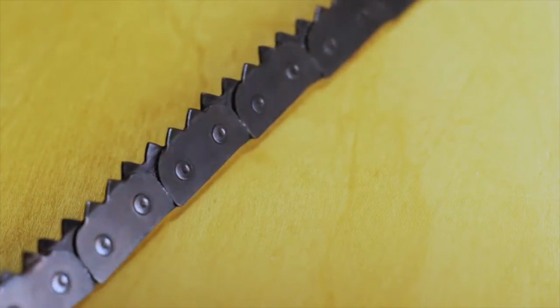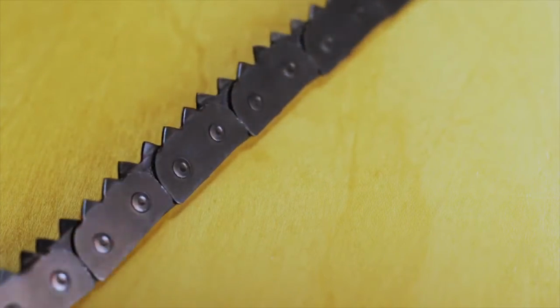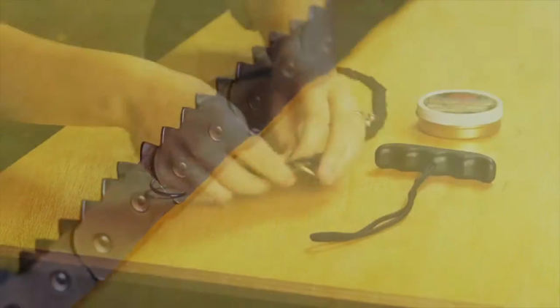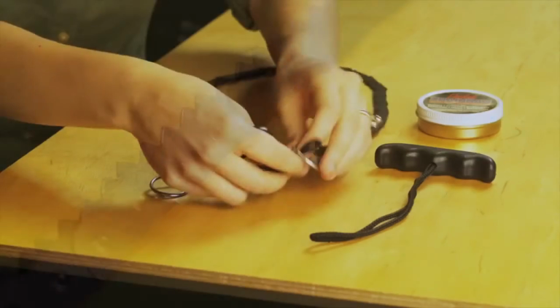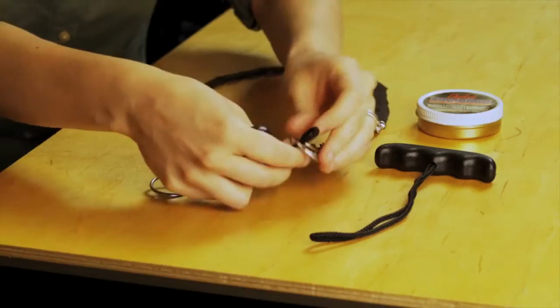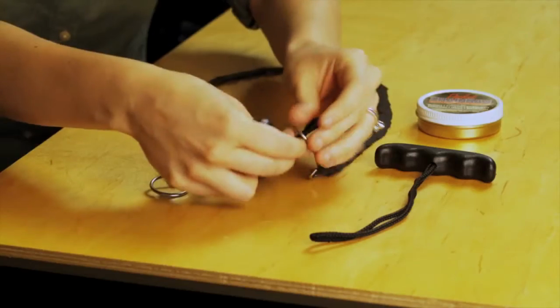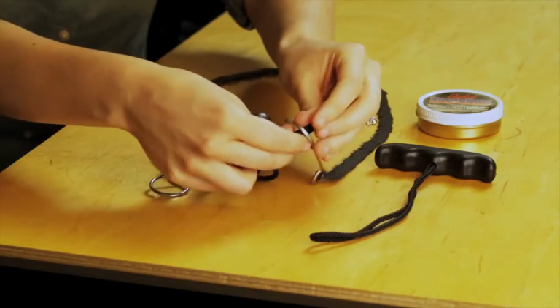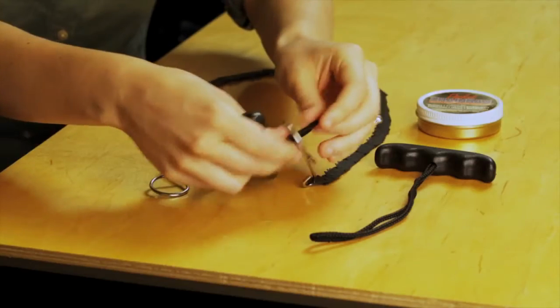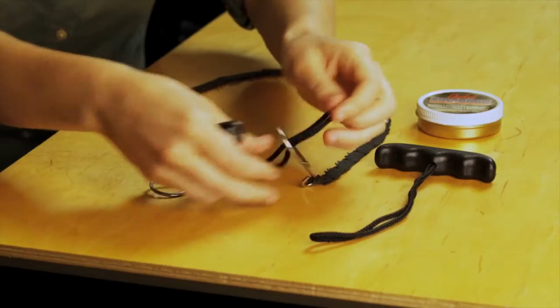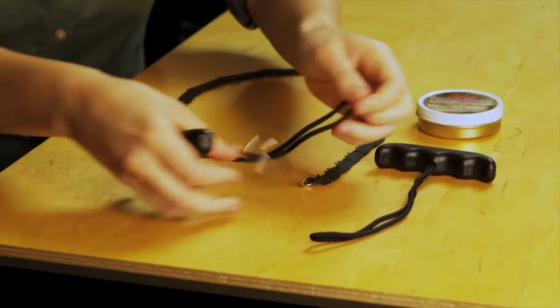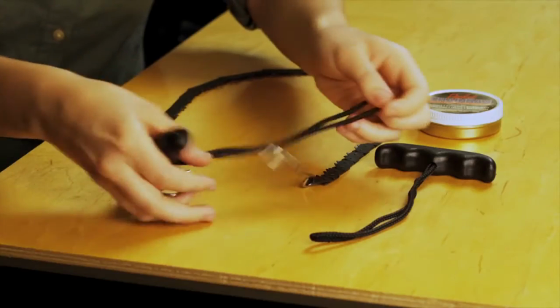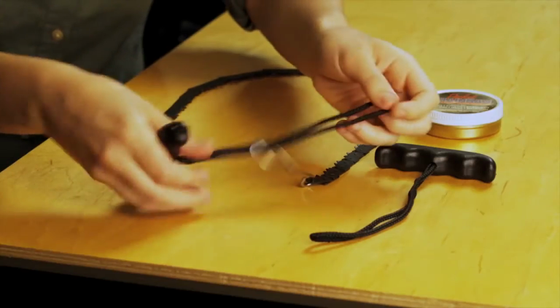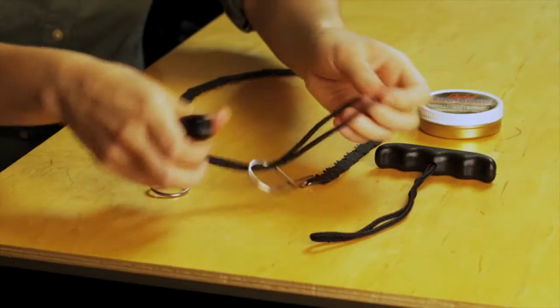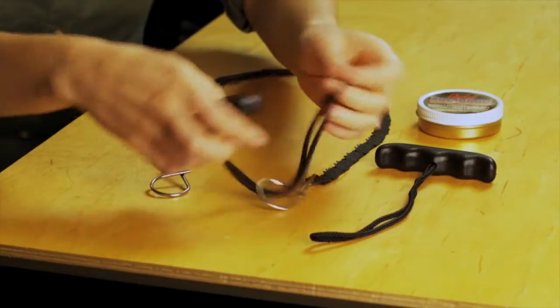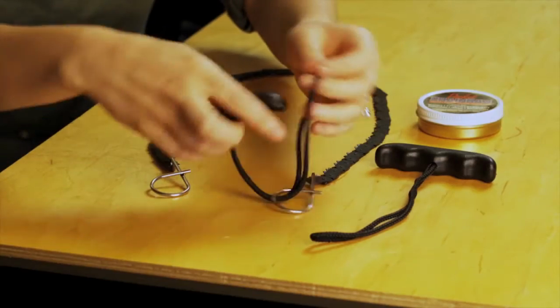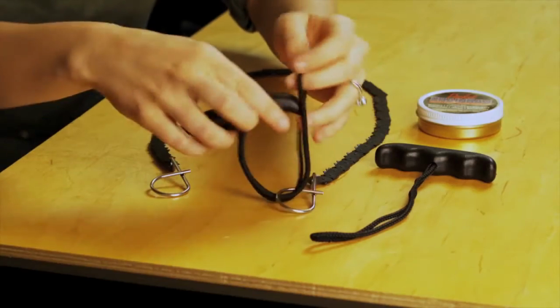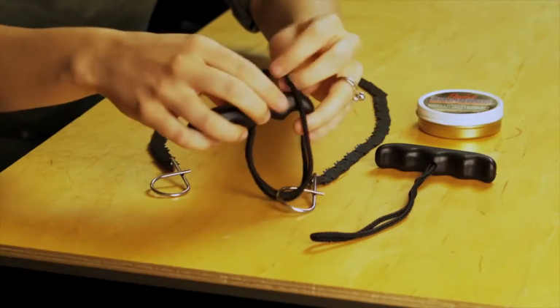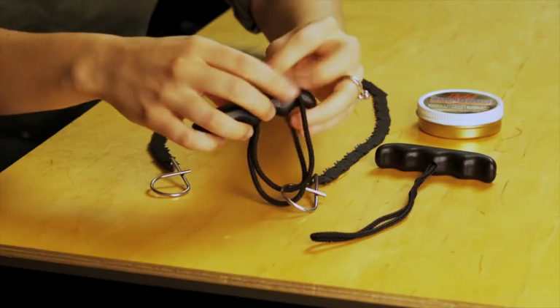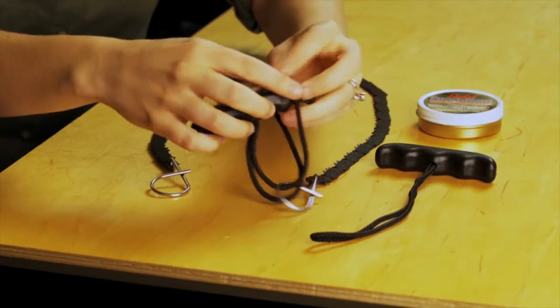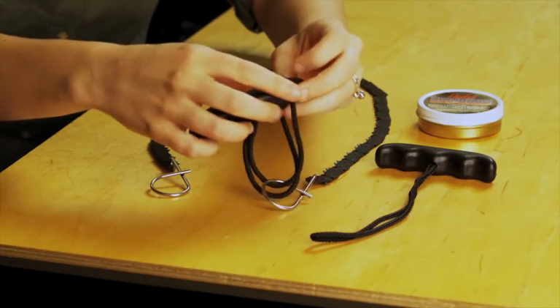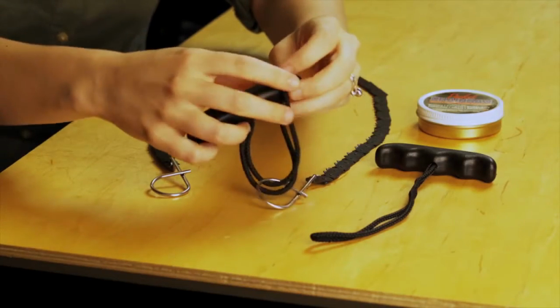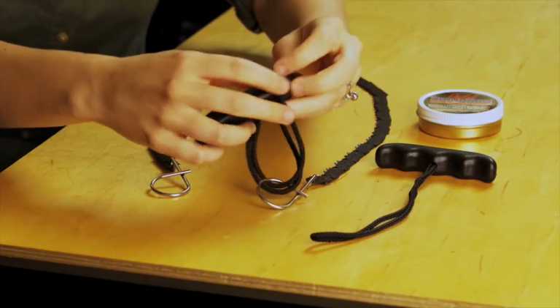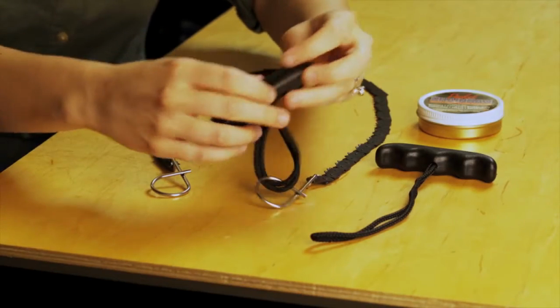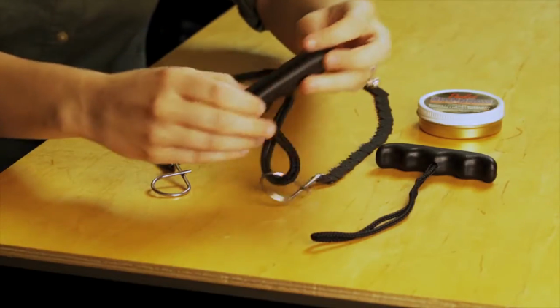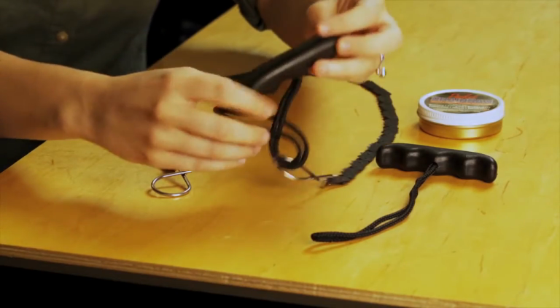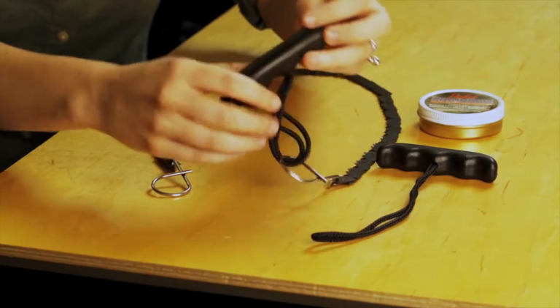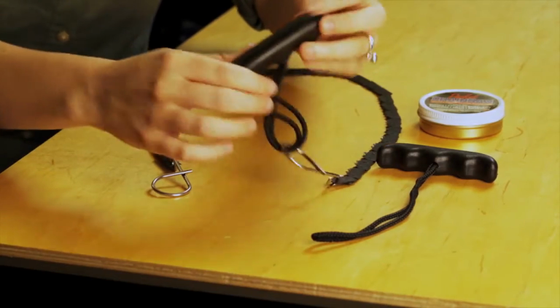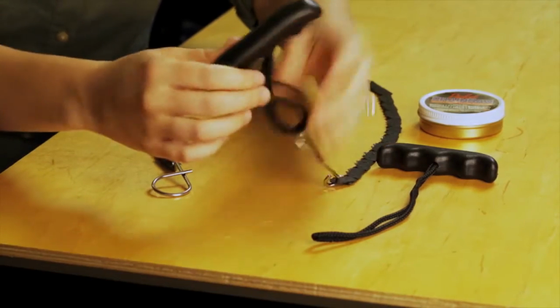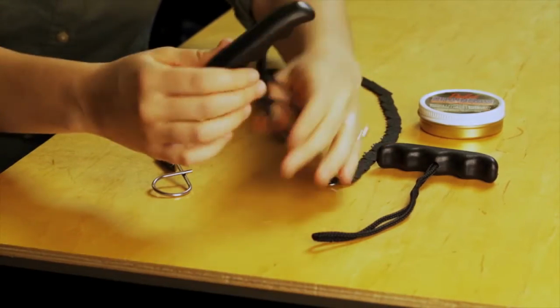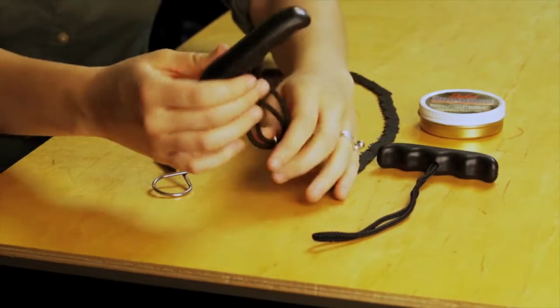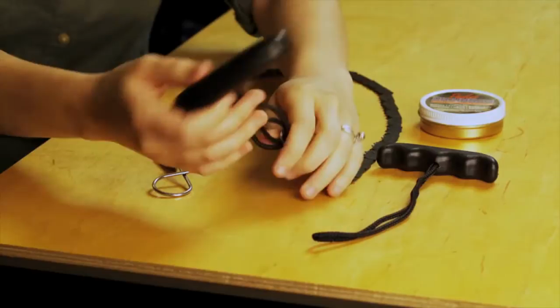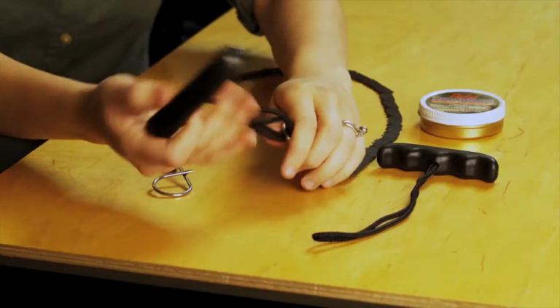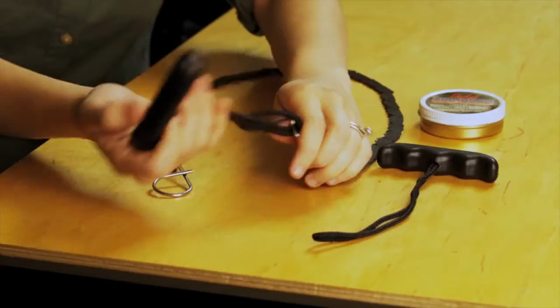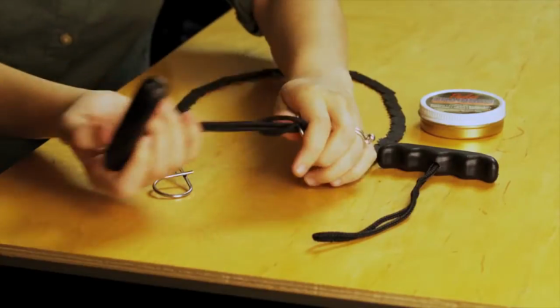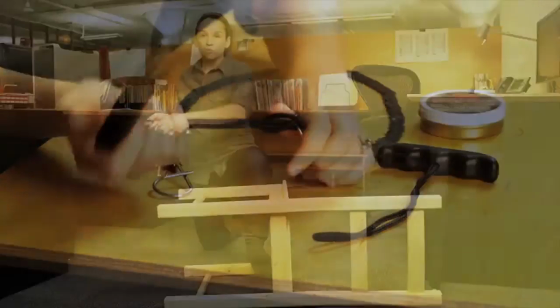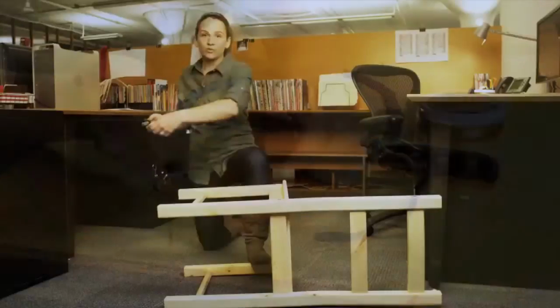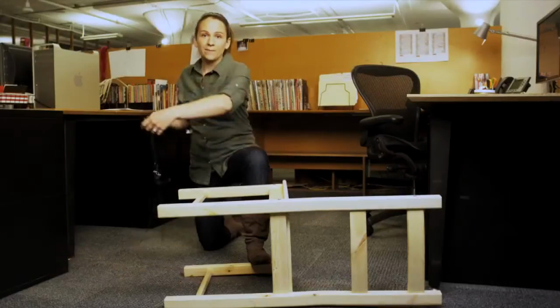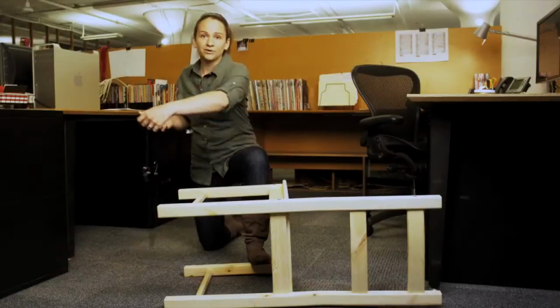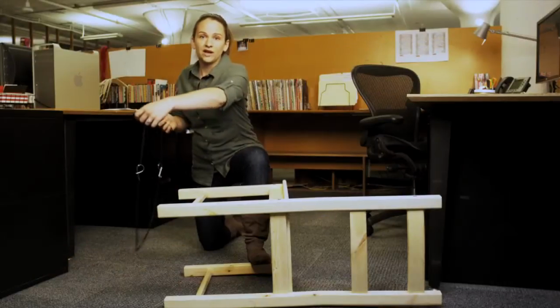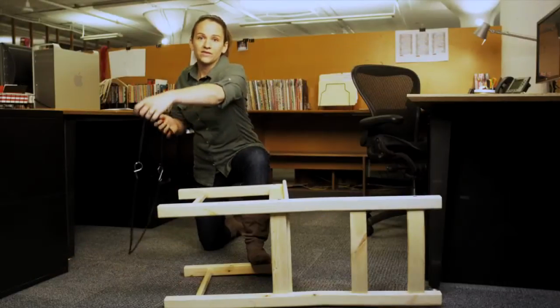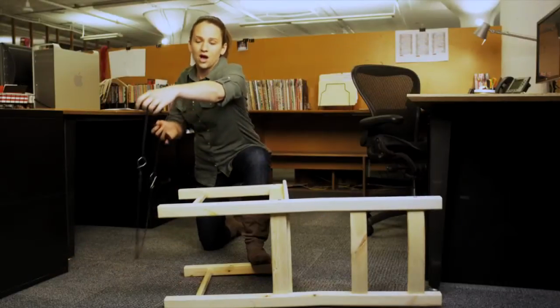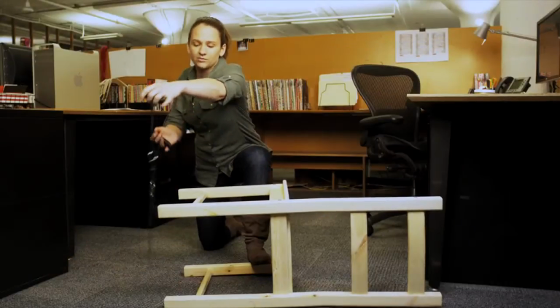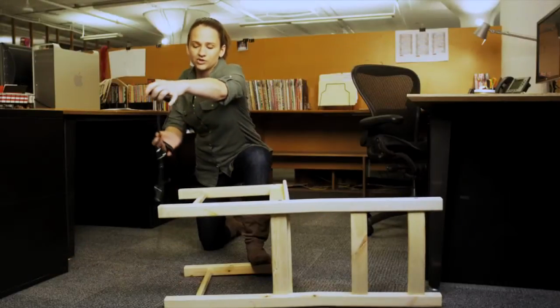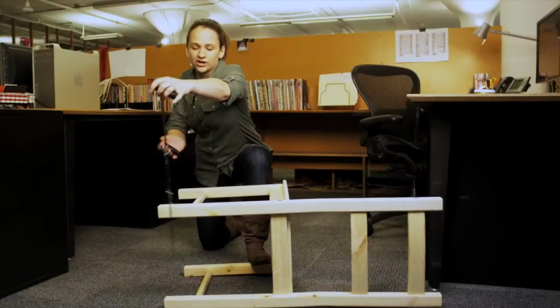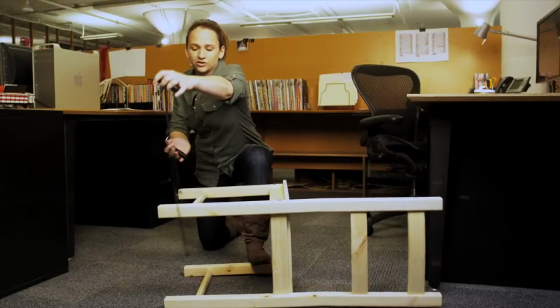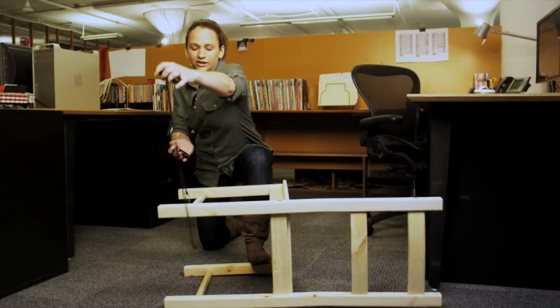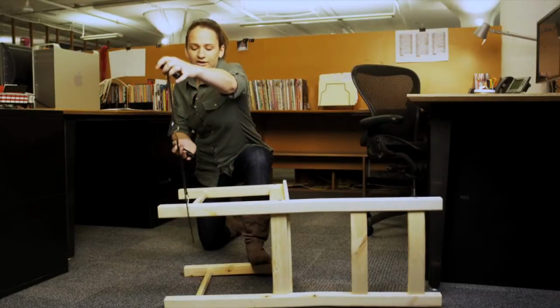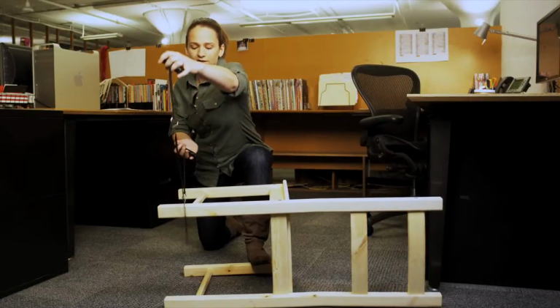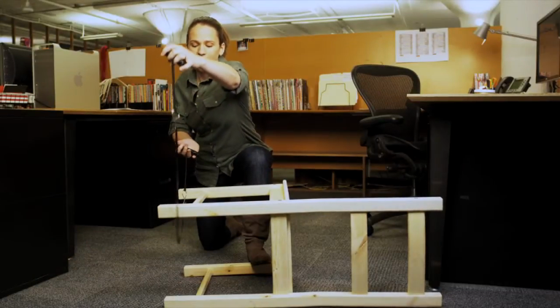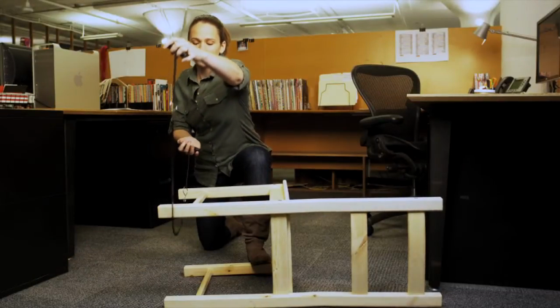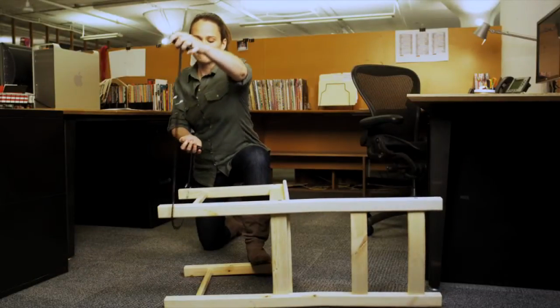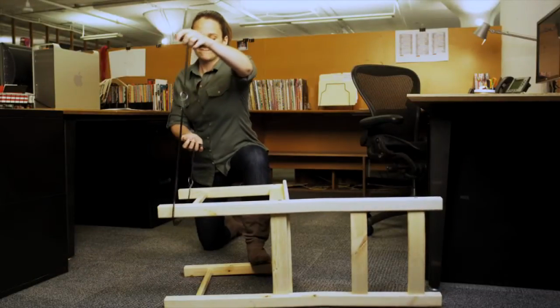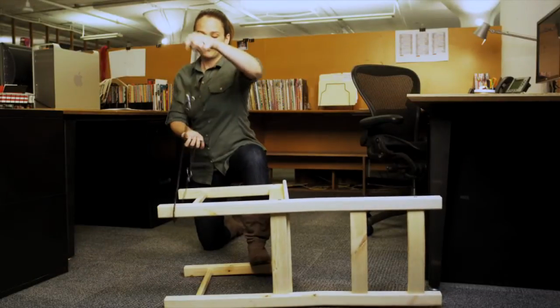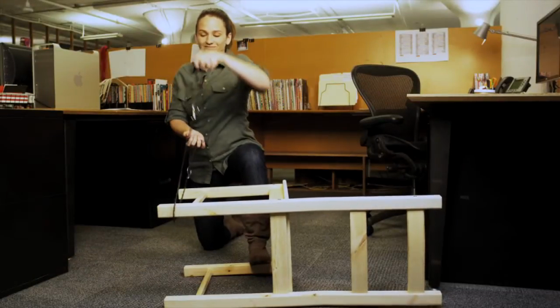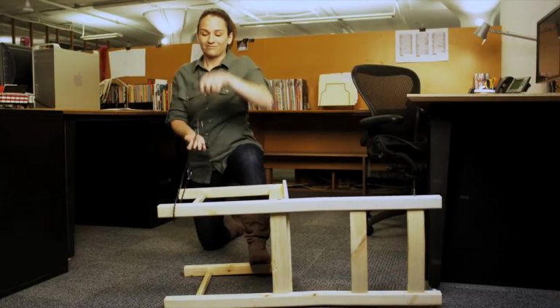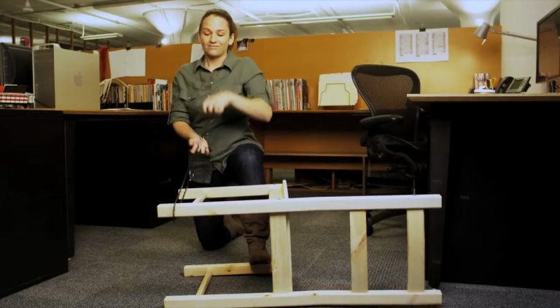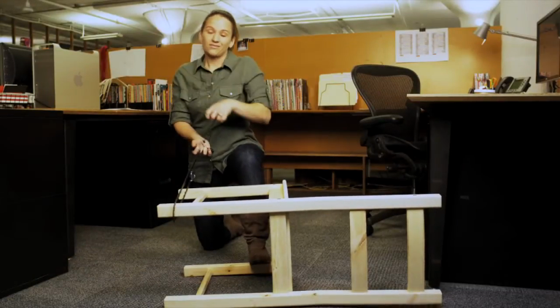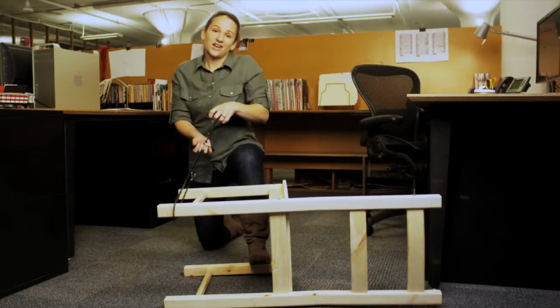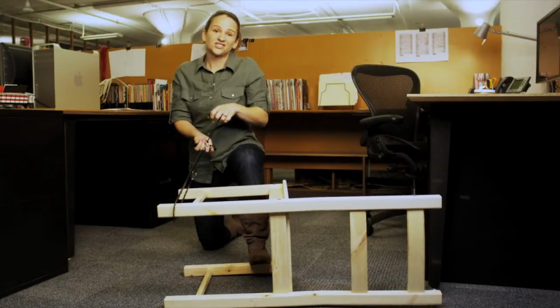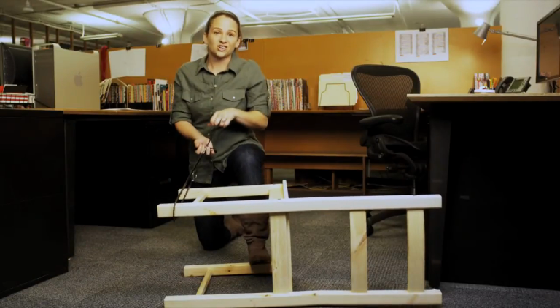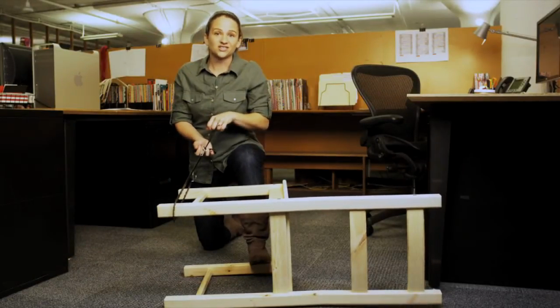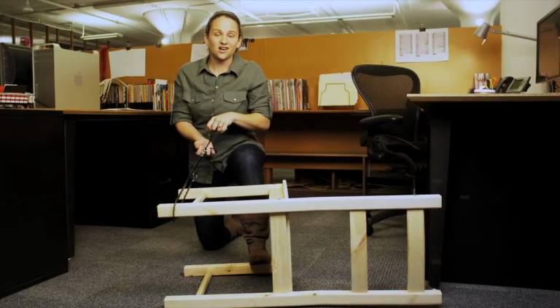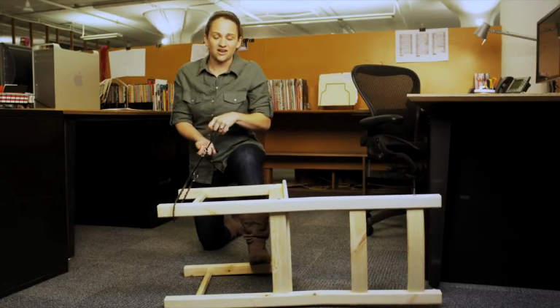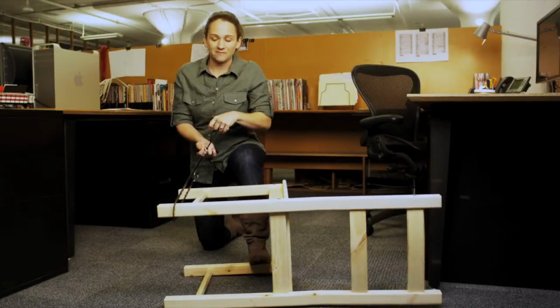Simply attach the plastic handles to the metal loops at either end, wrap it around the object you'd like to cut, and start sawing.